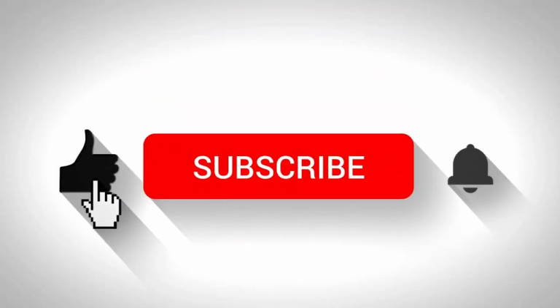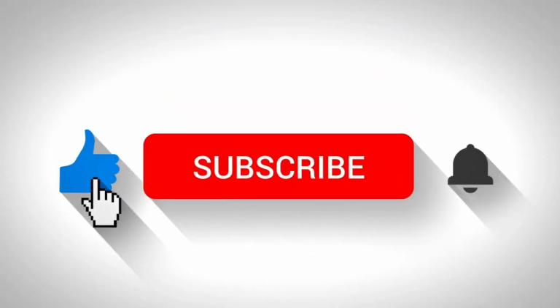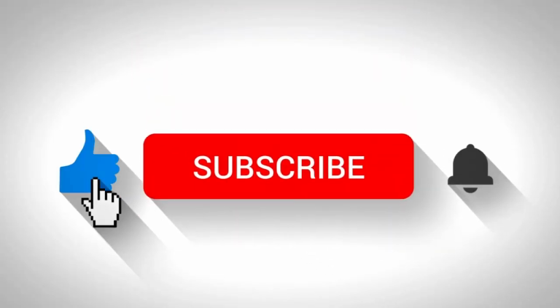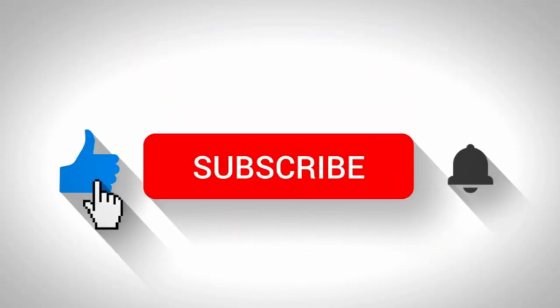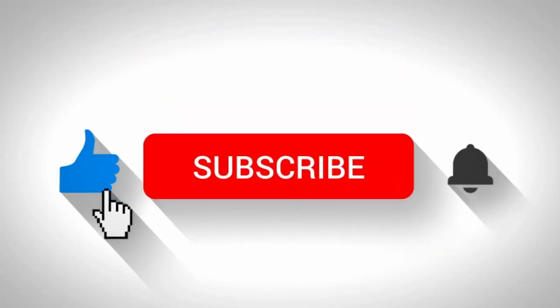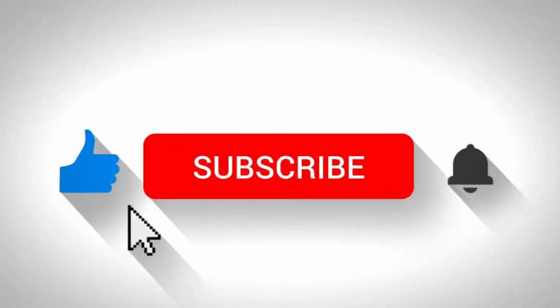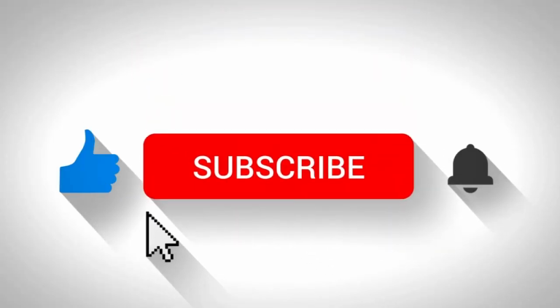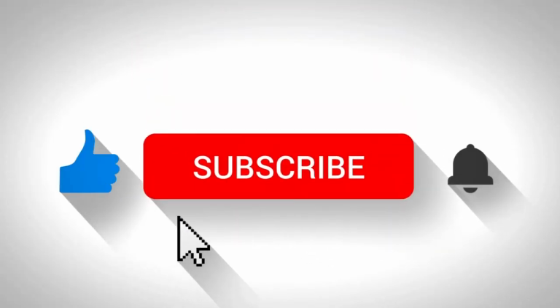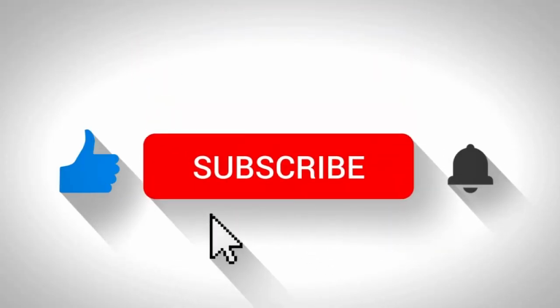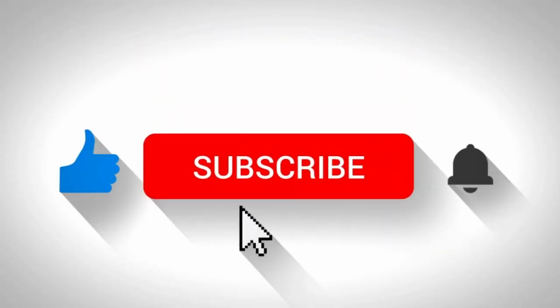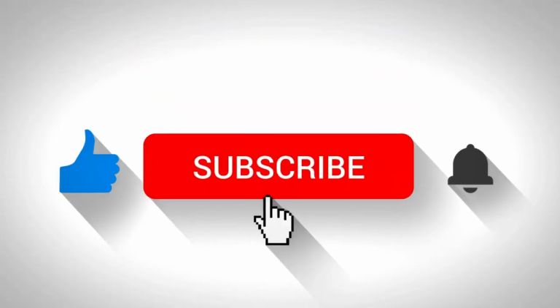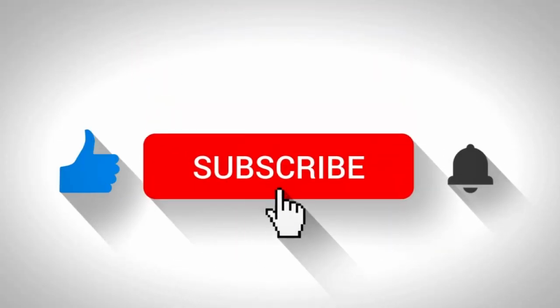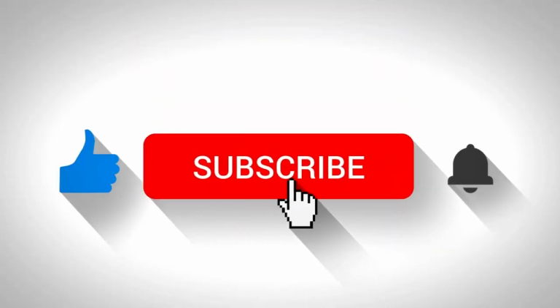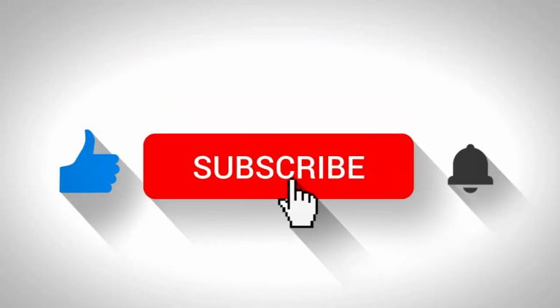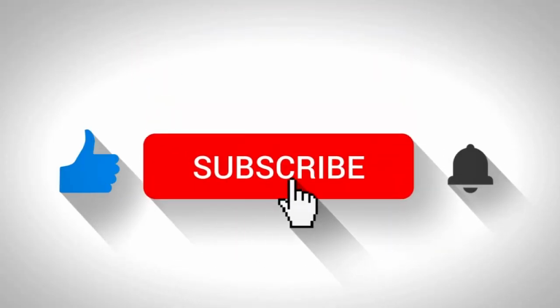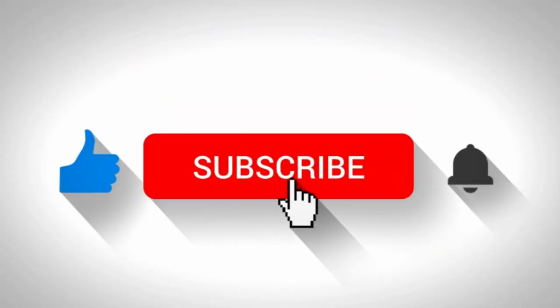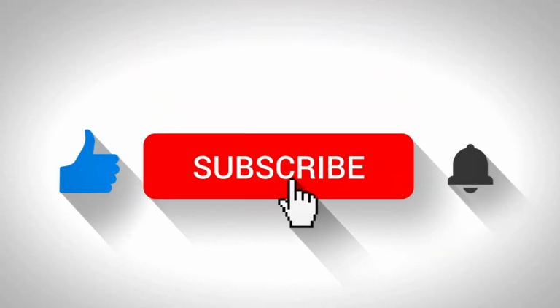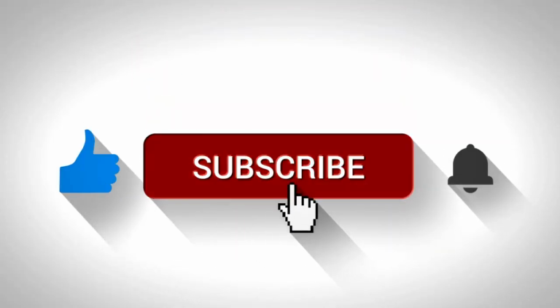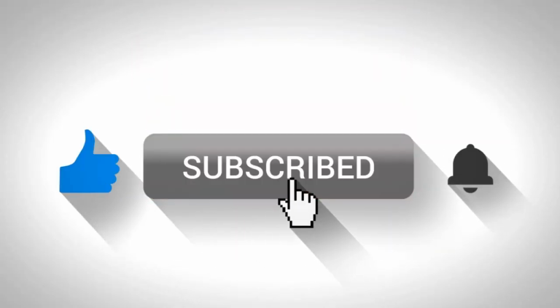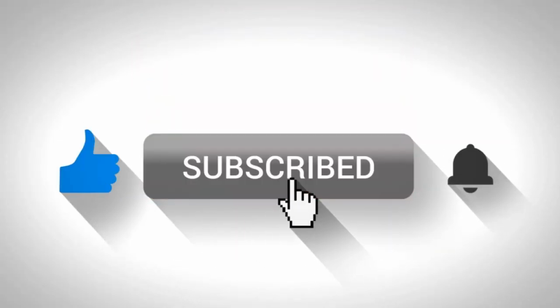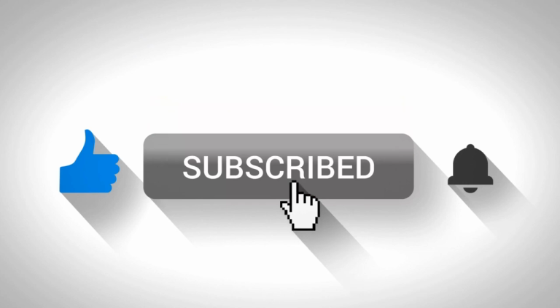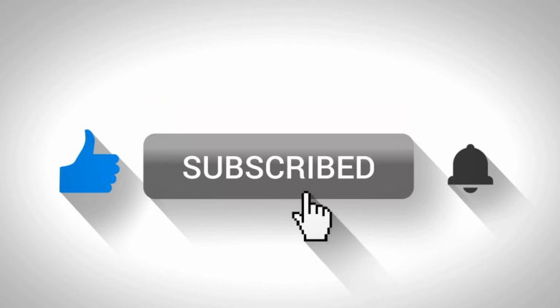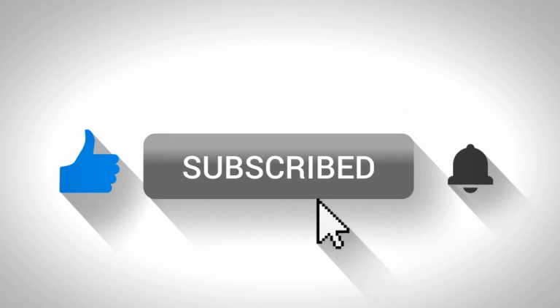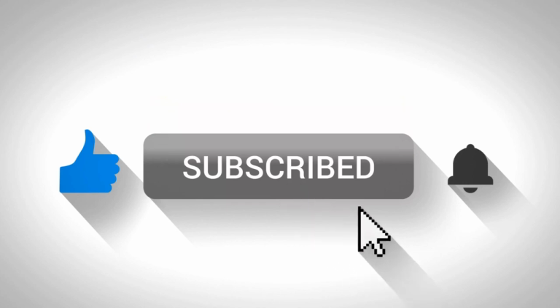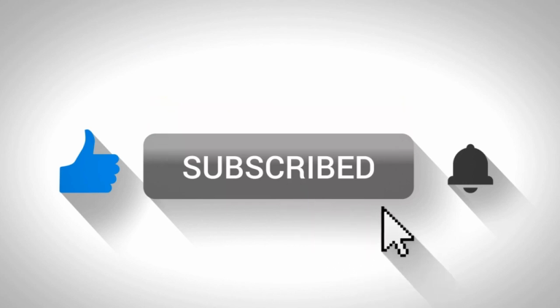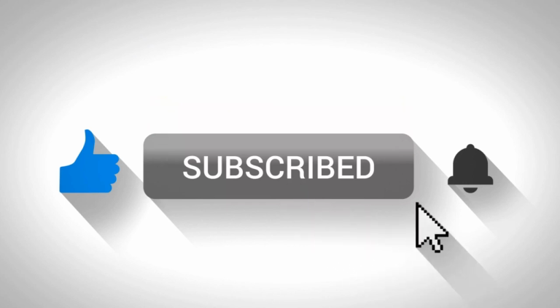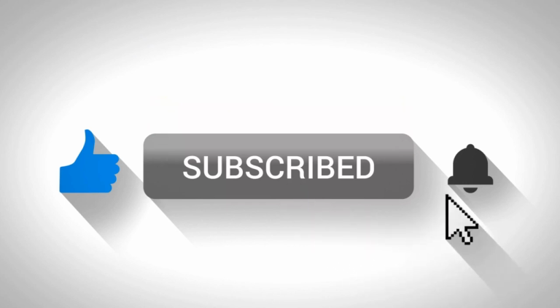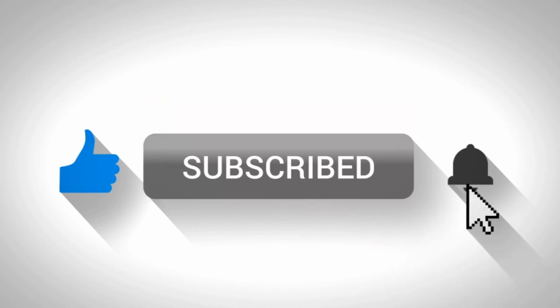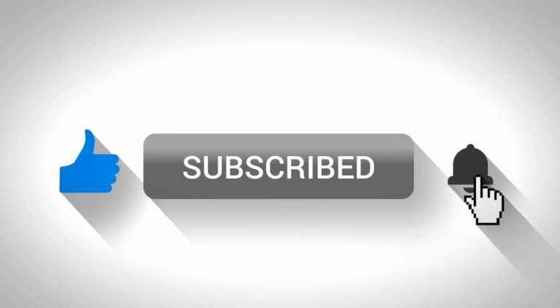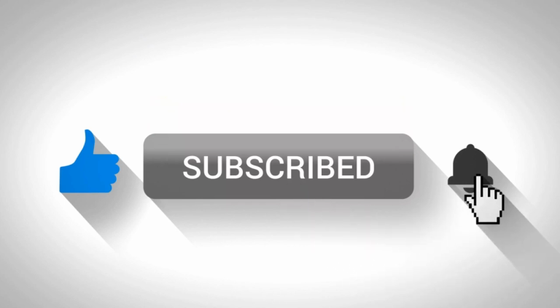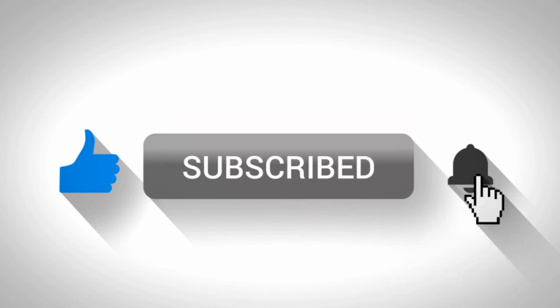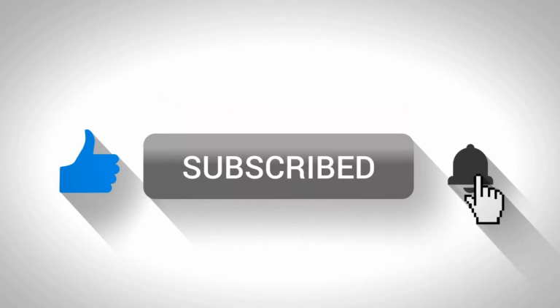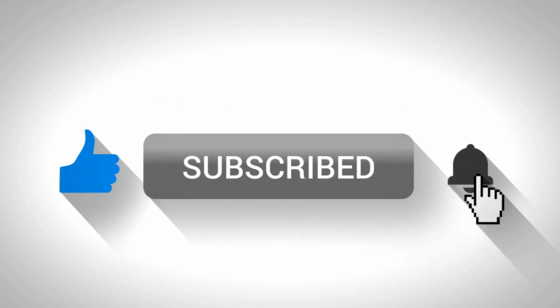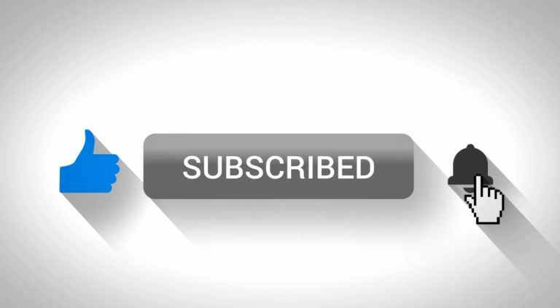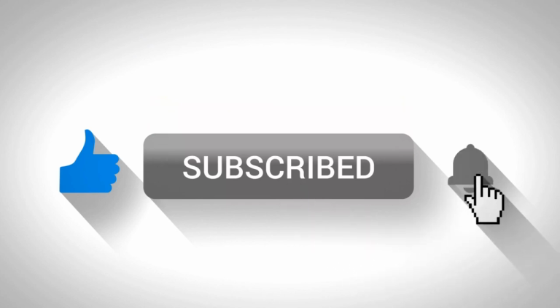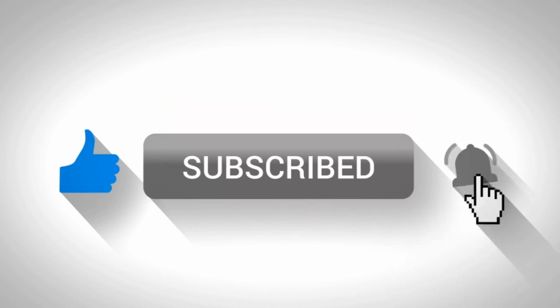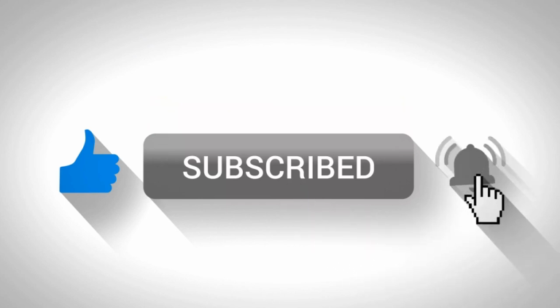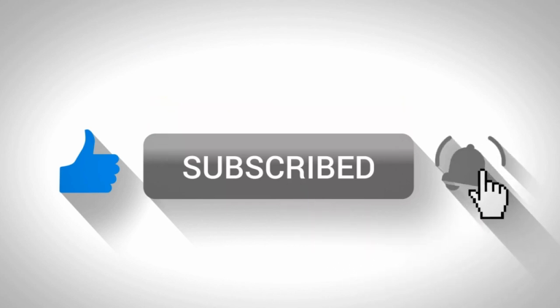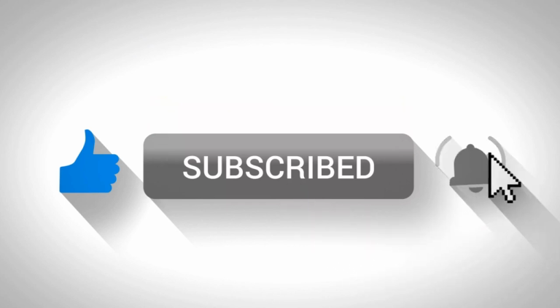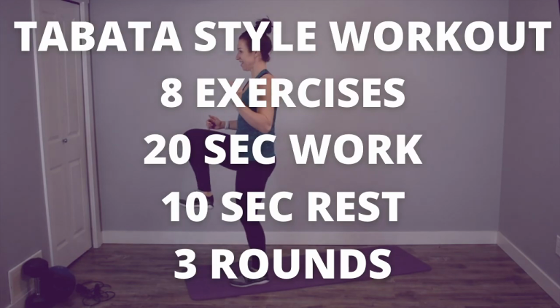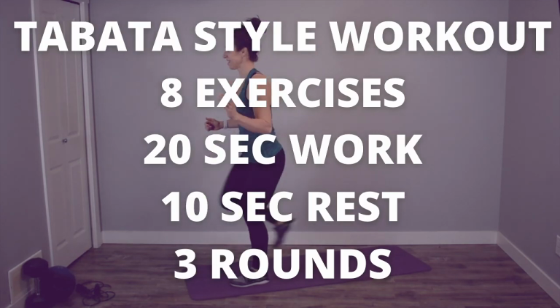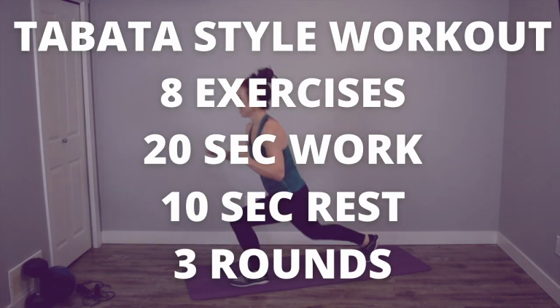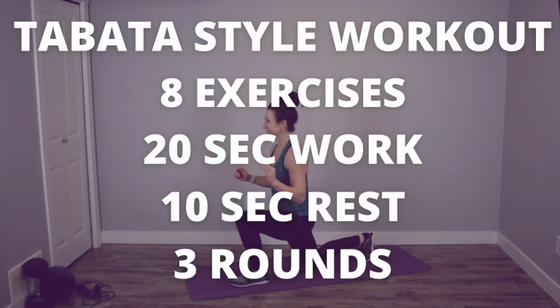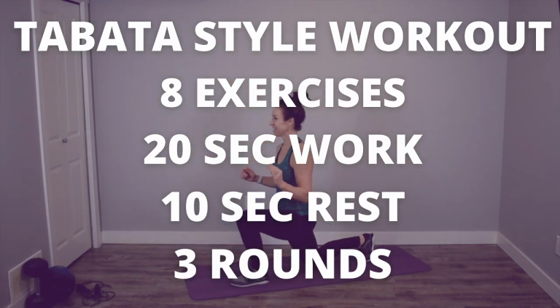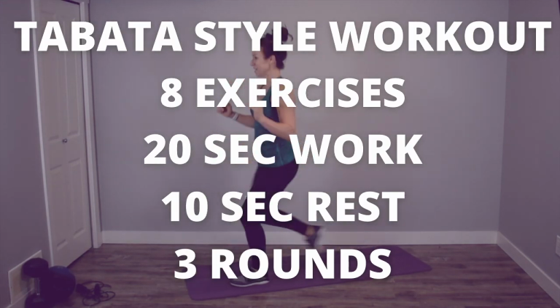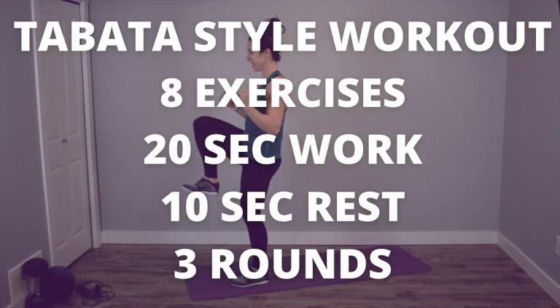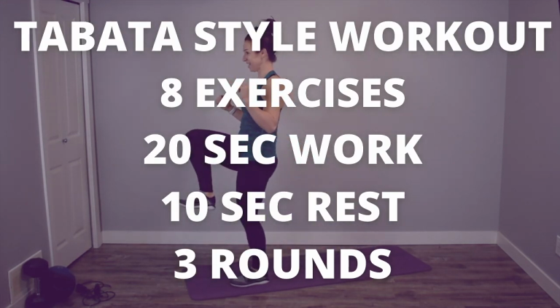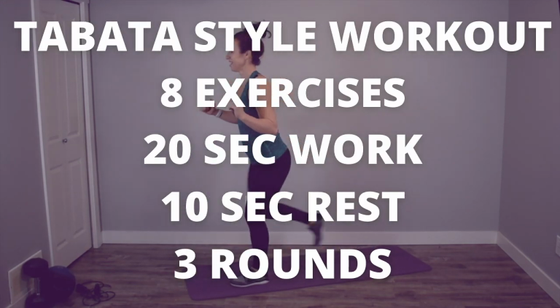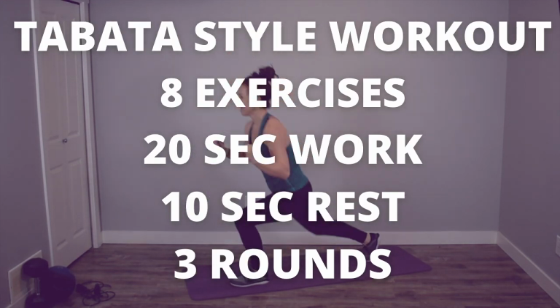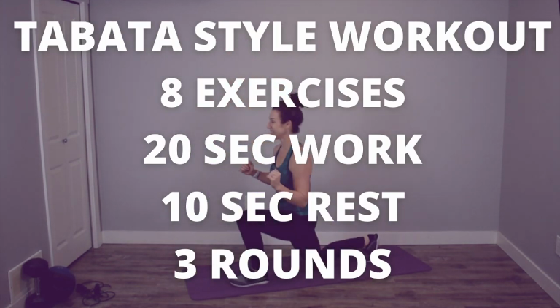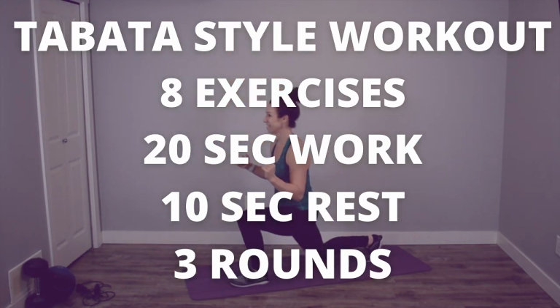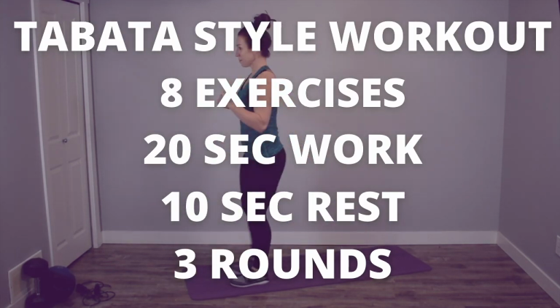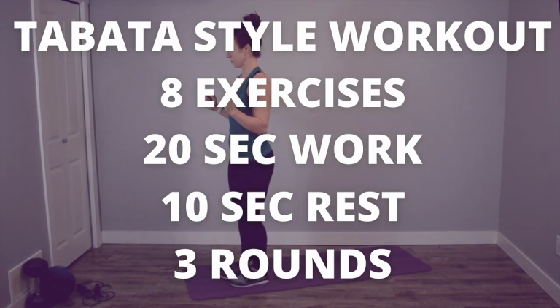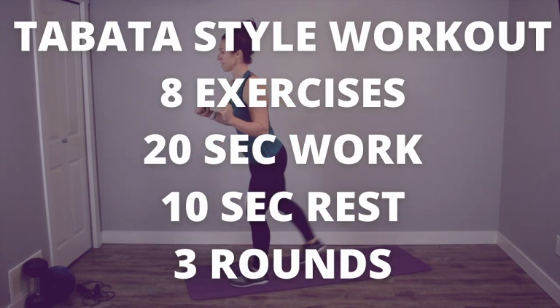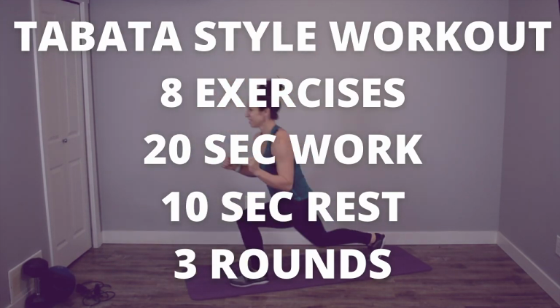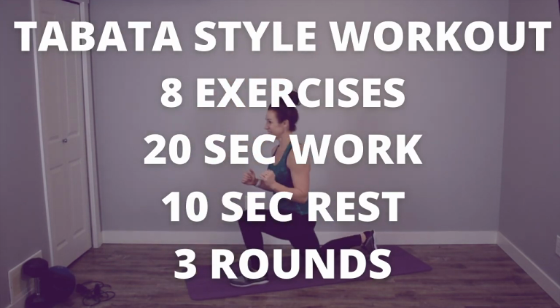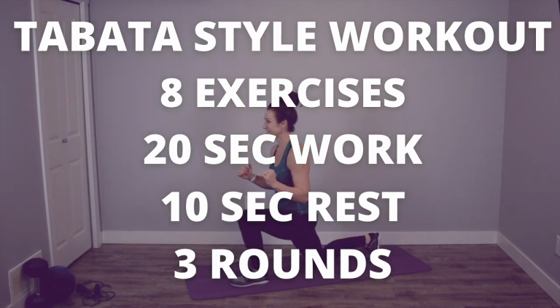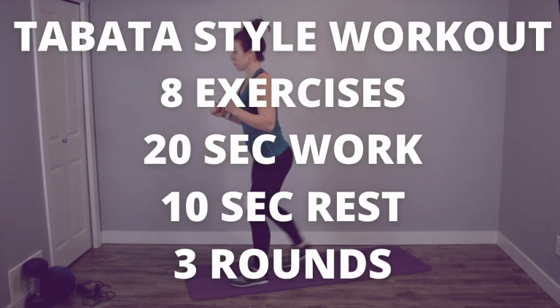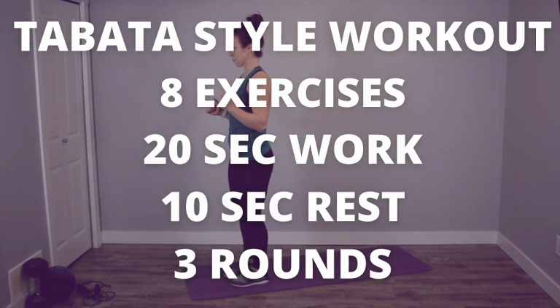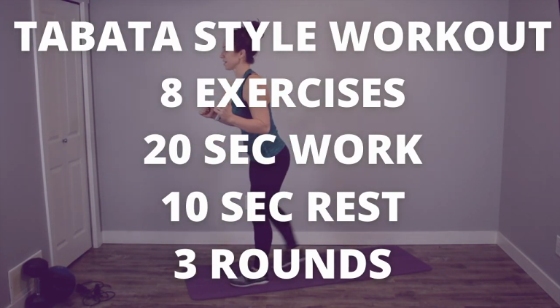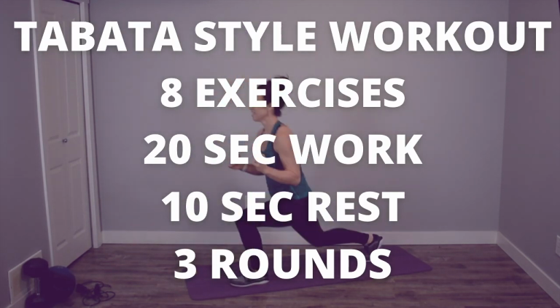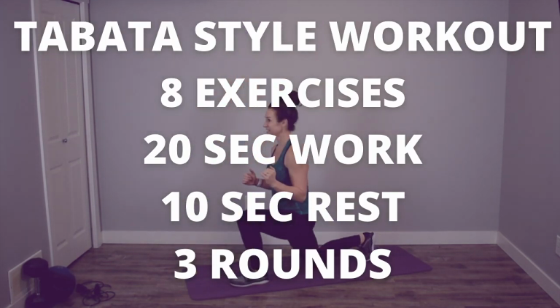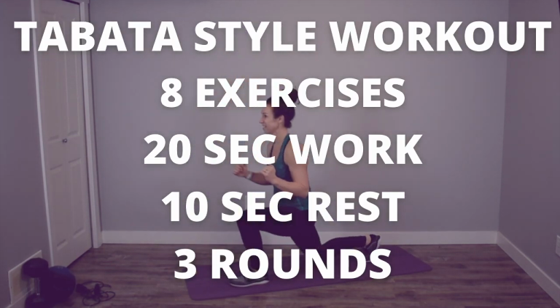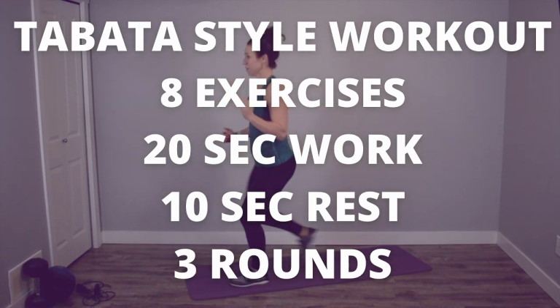If you like this video, make sure you give it a like, subscribe to my channel, and of course hit that bell to be notified so you don't miss out on new workouts every single week.